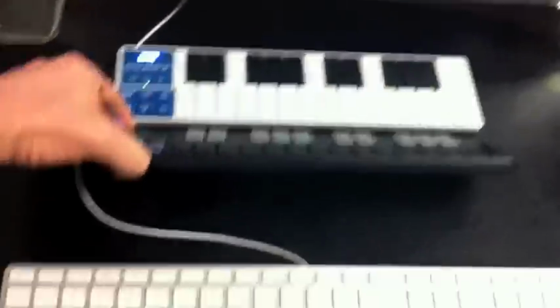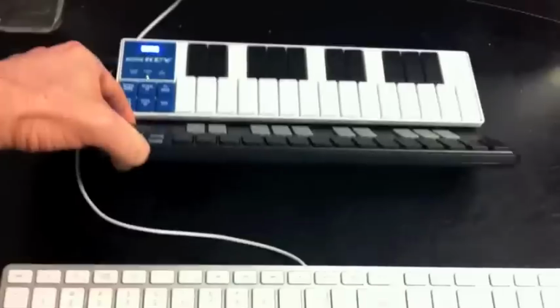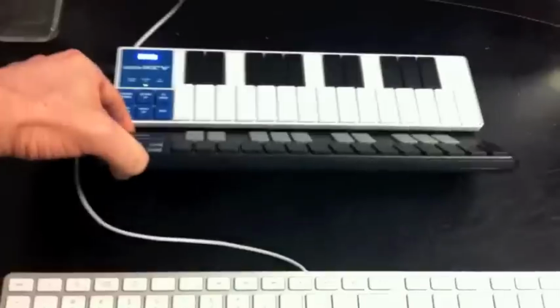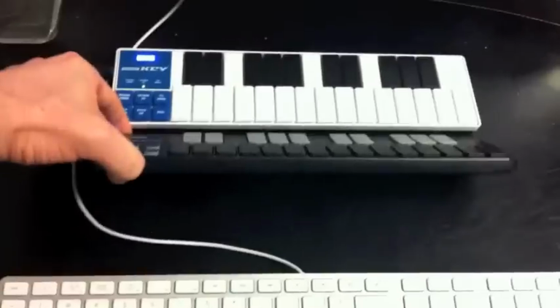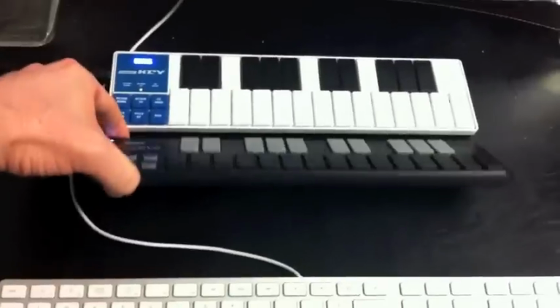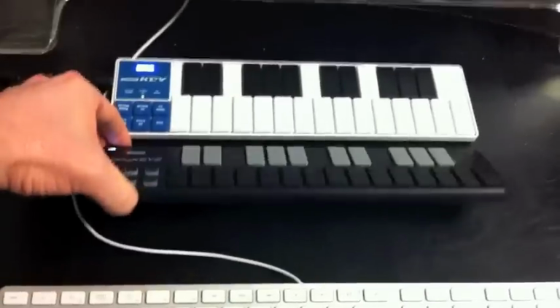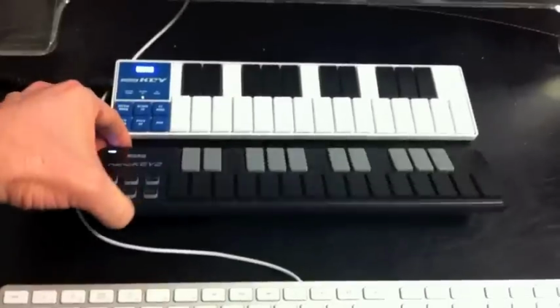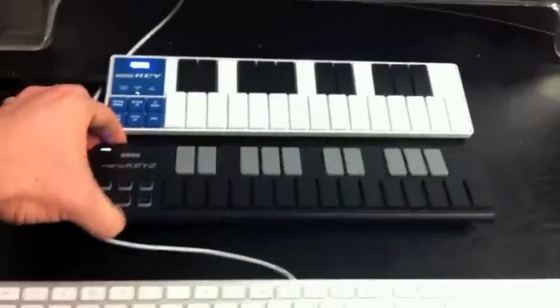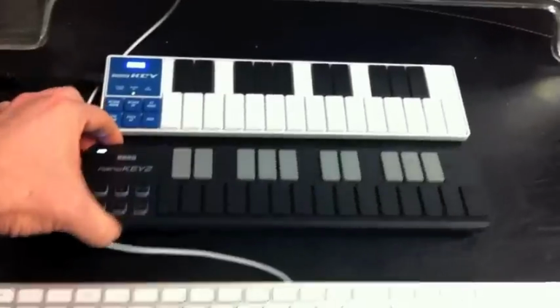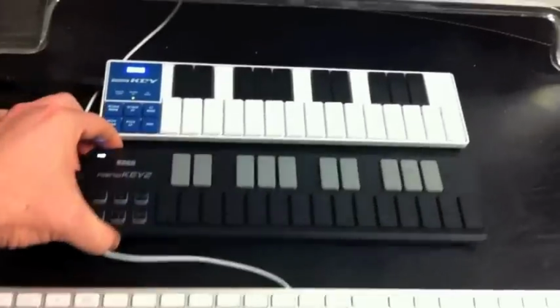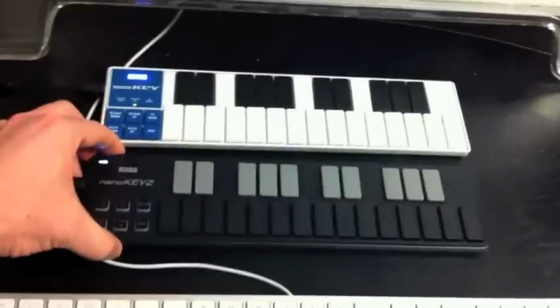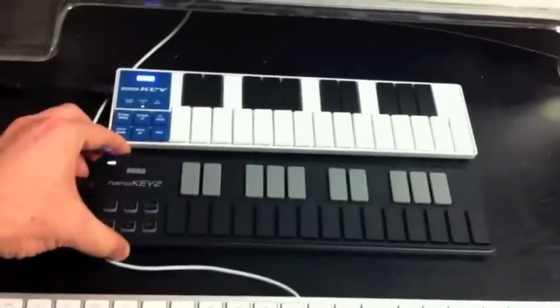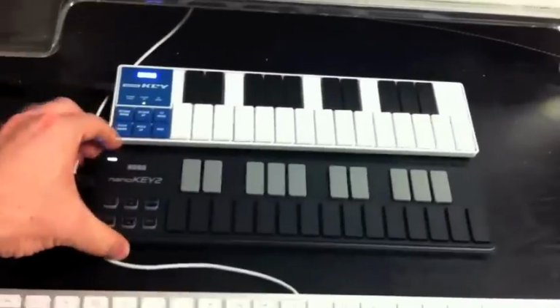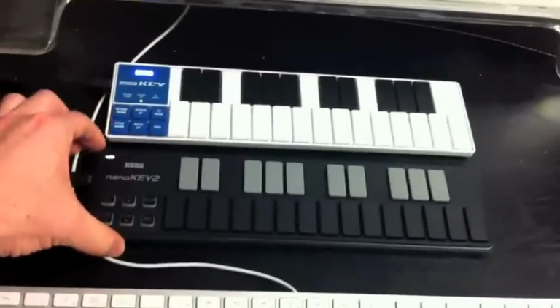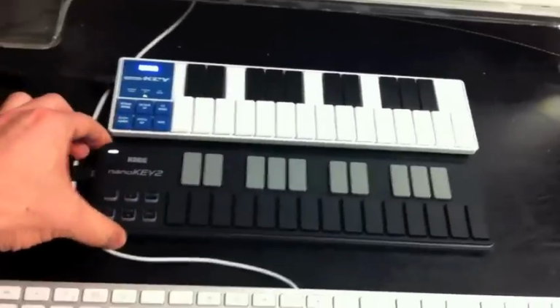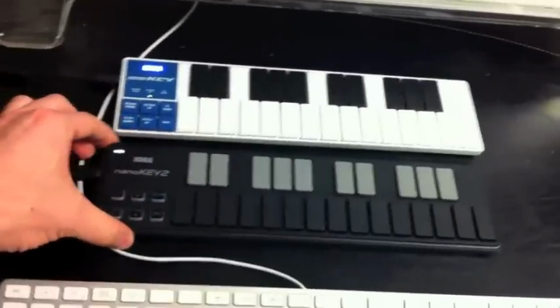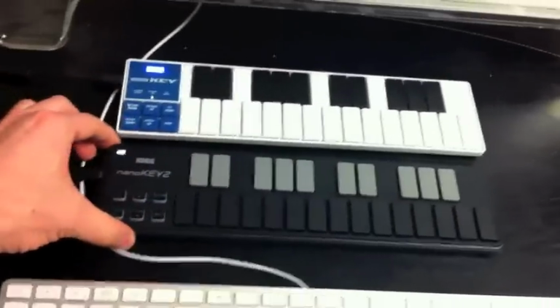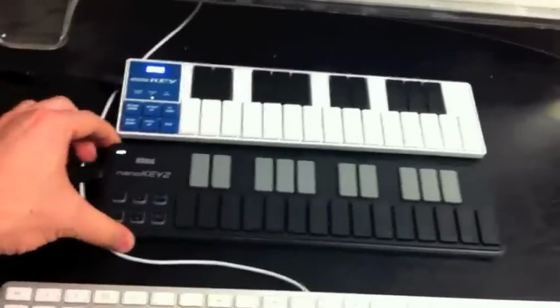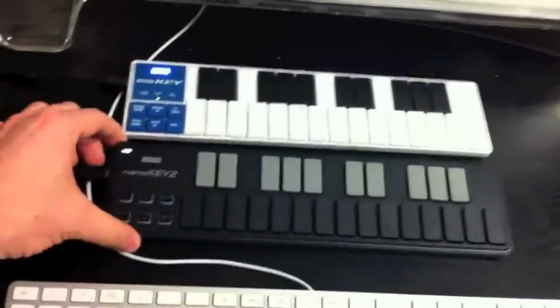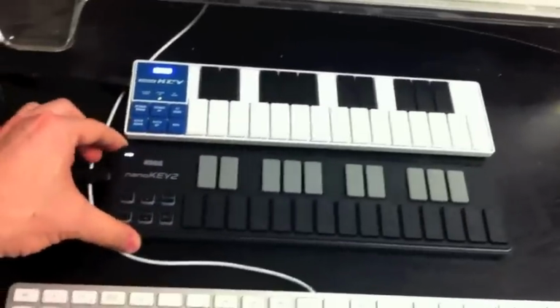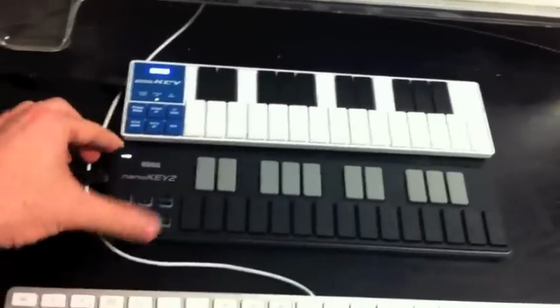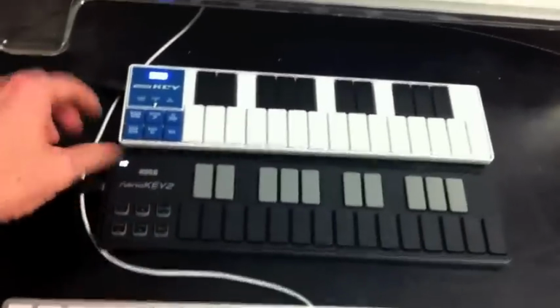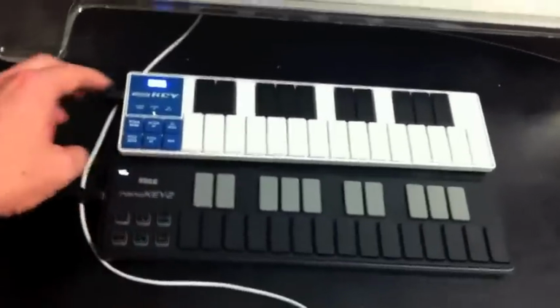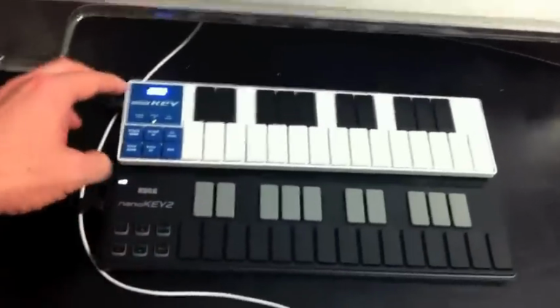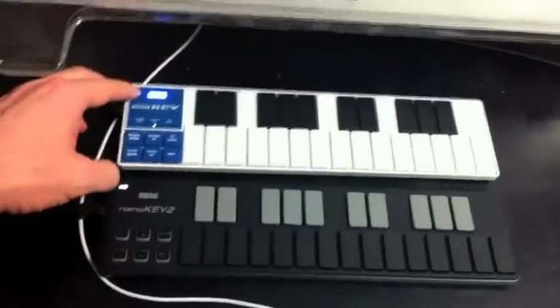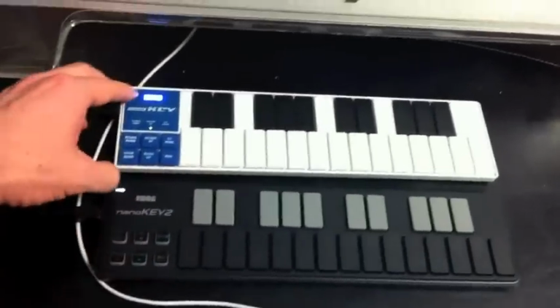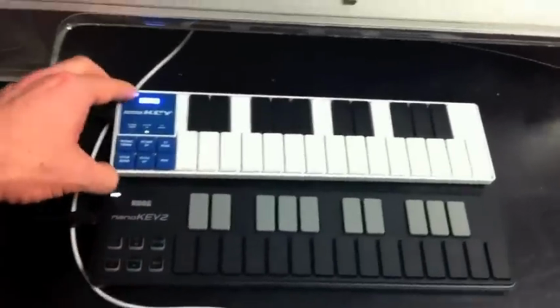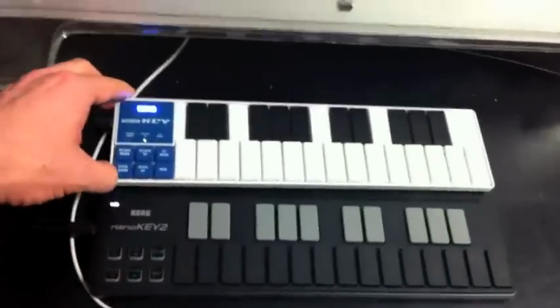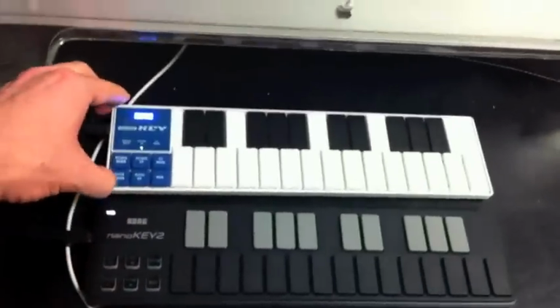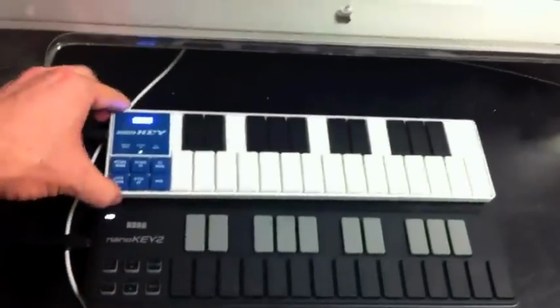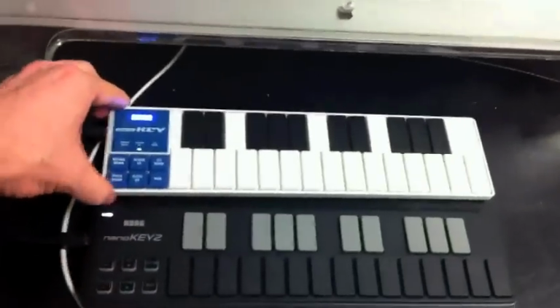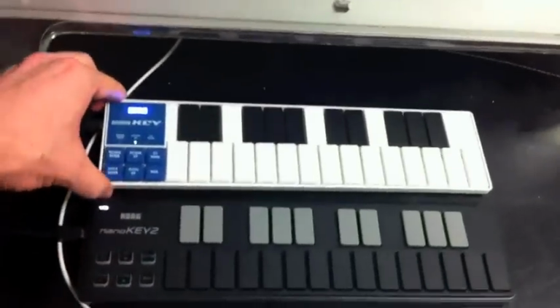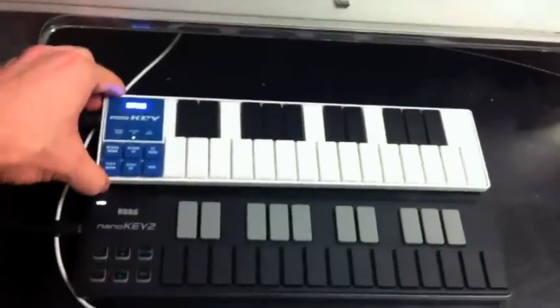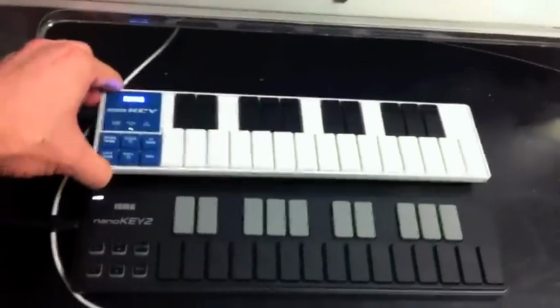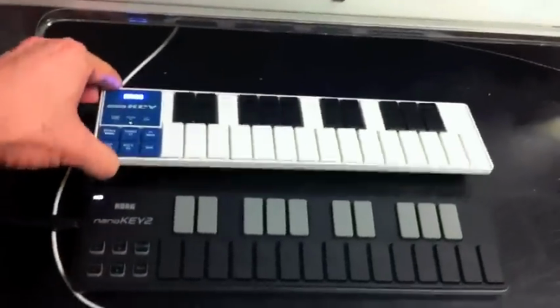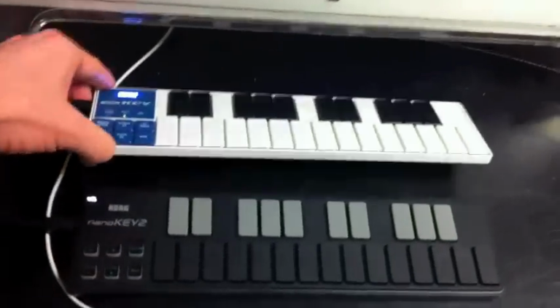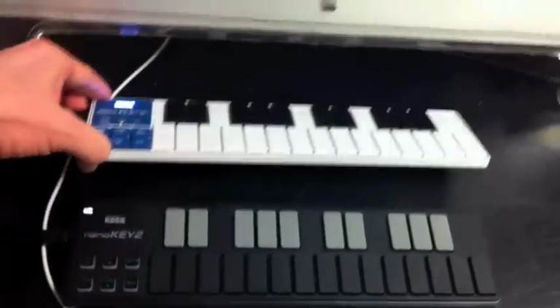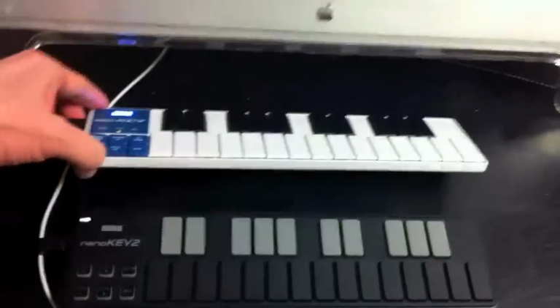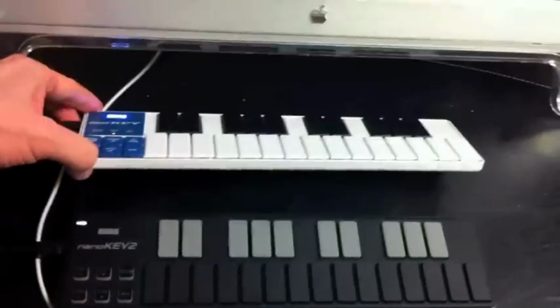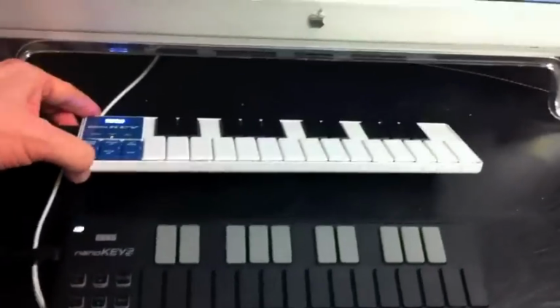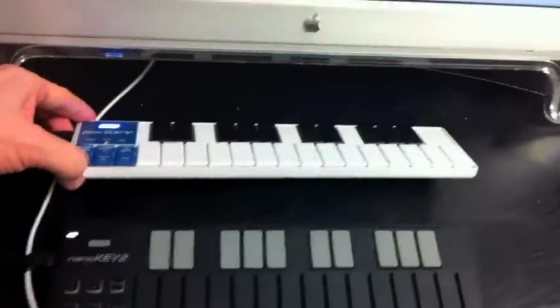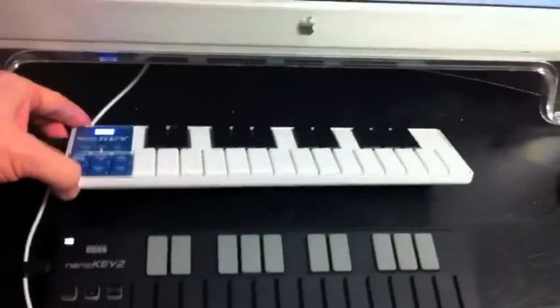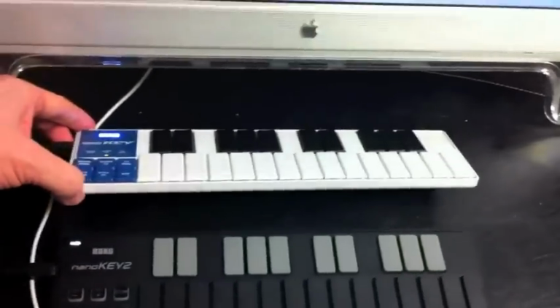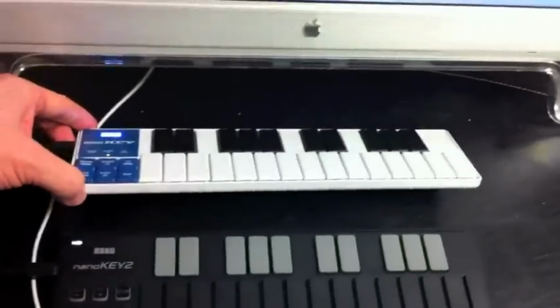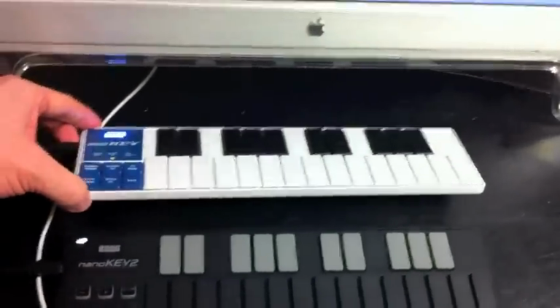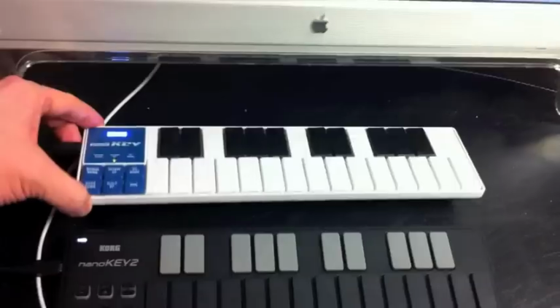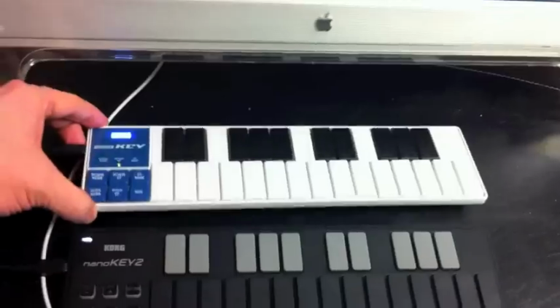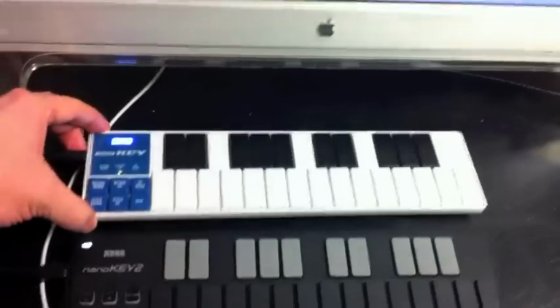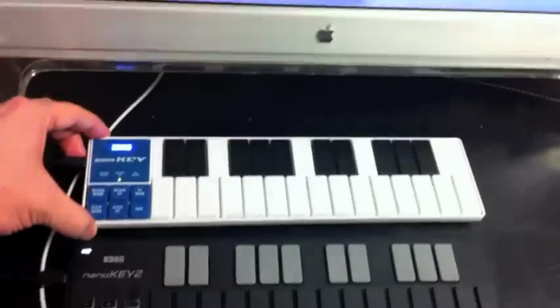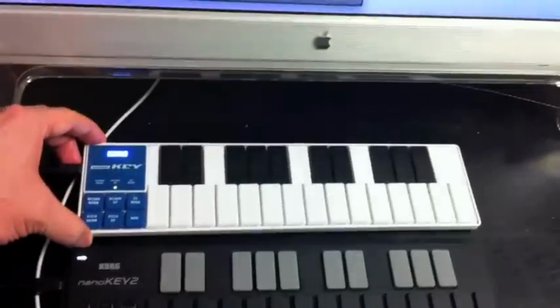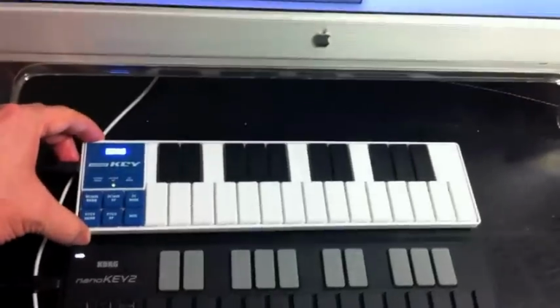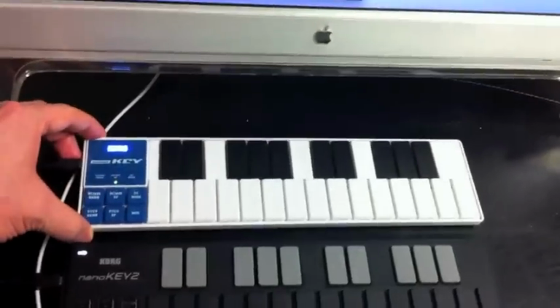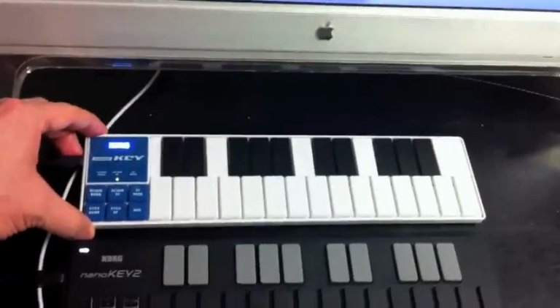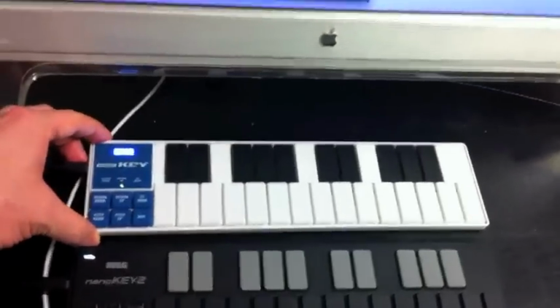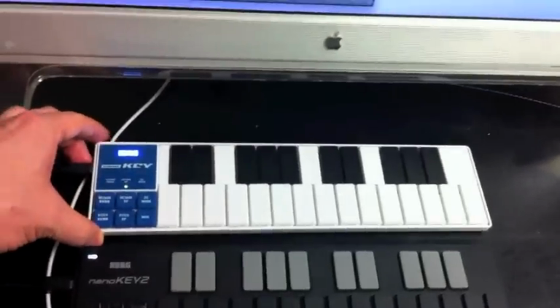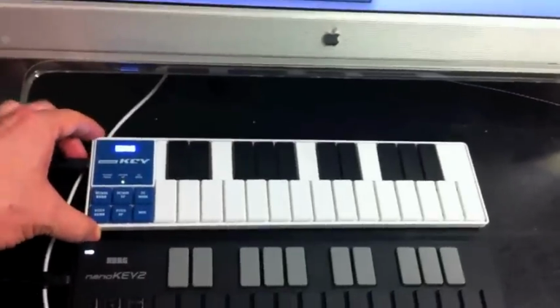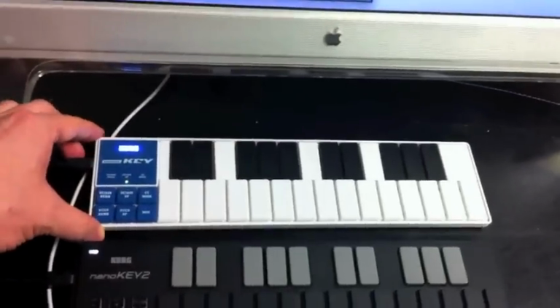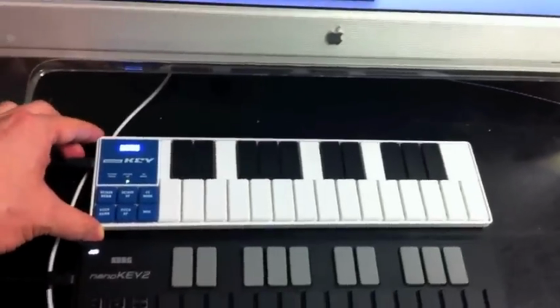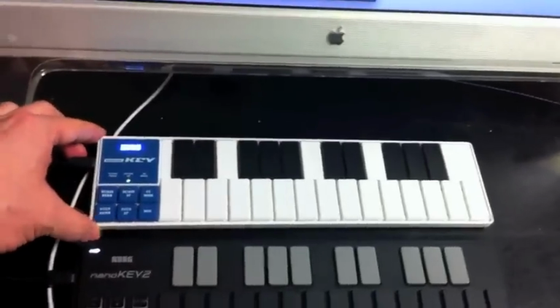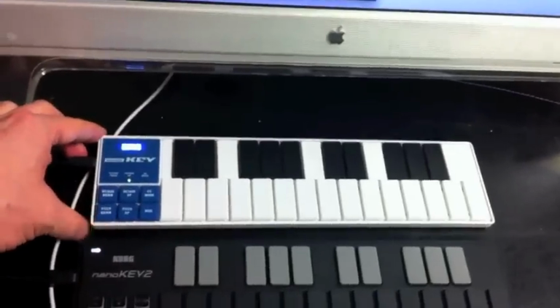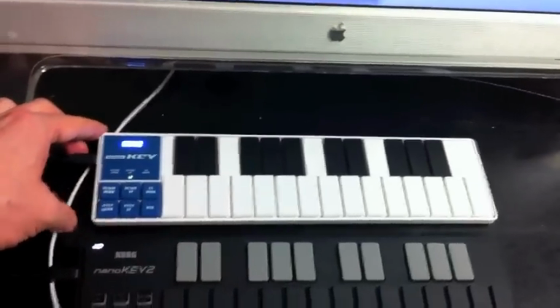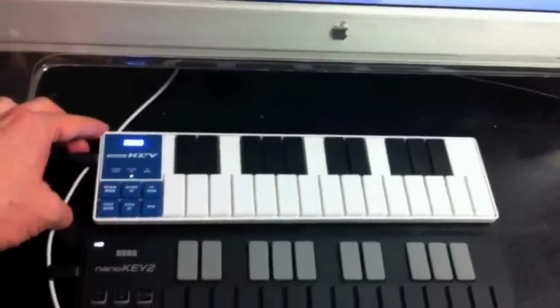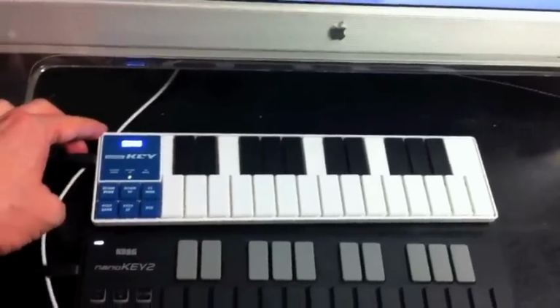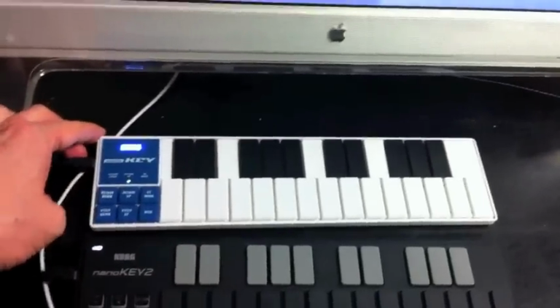It comes in two colors: black and white. This is the old original NanoKey — NanoKey 1 — in the white color.